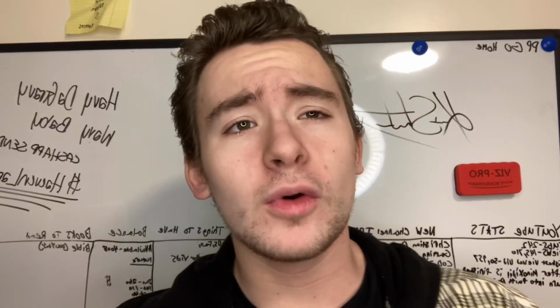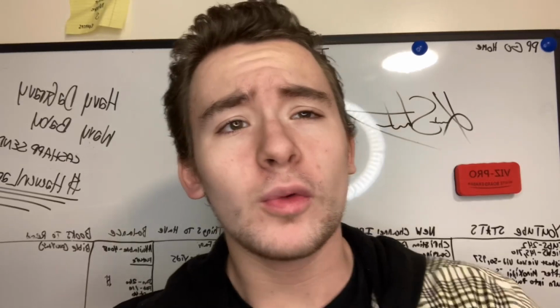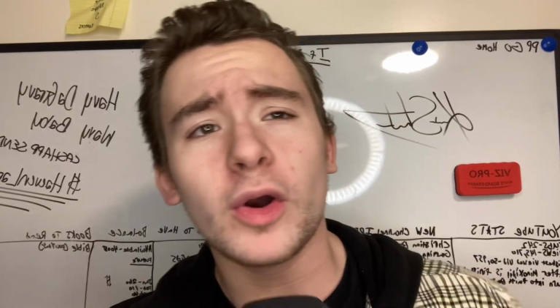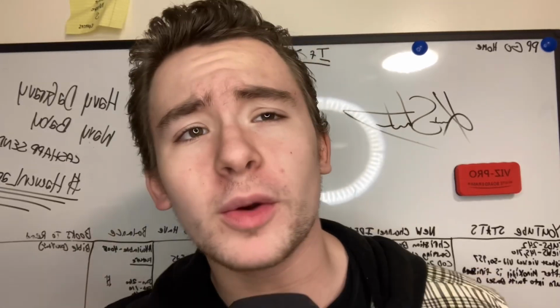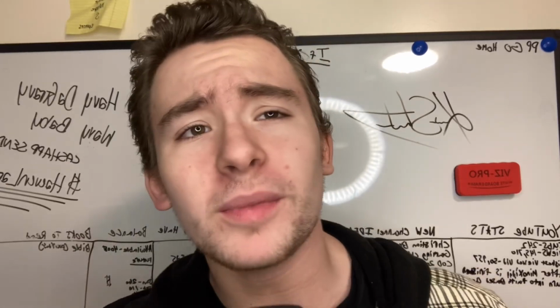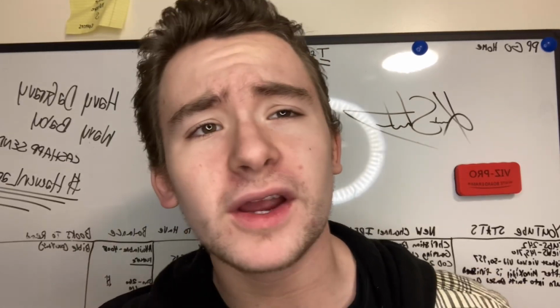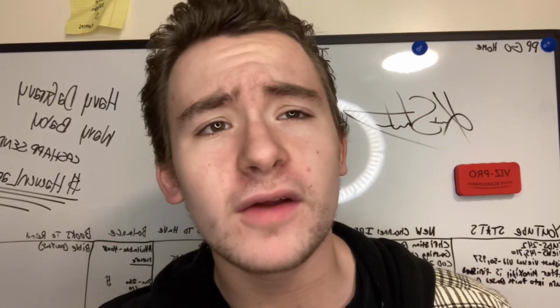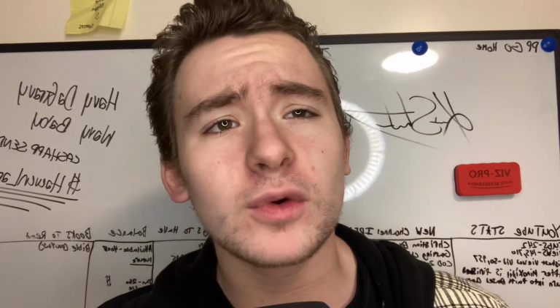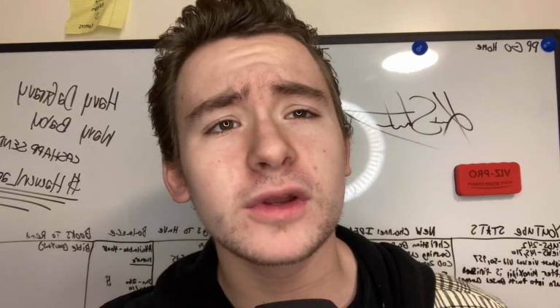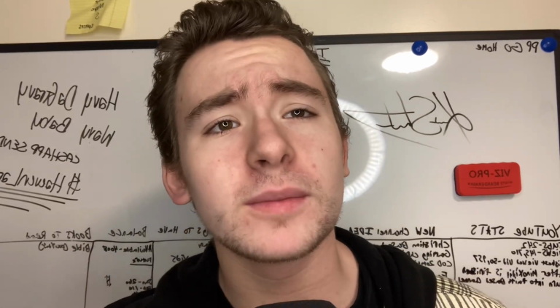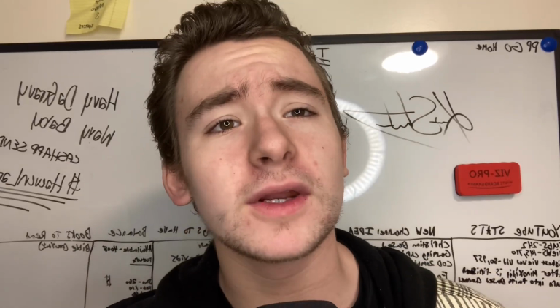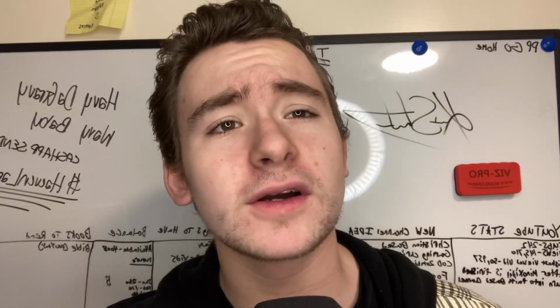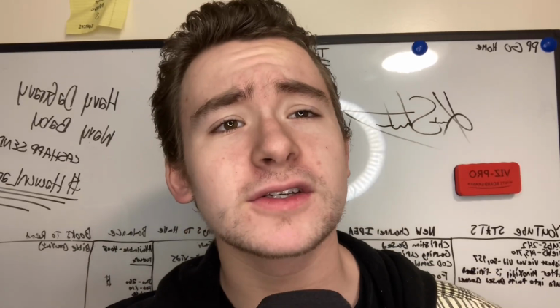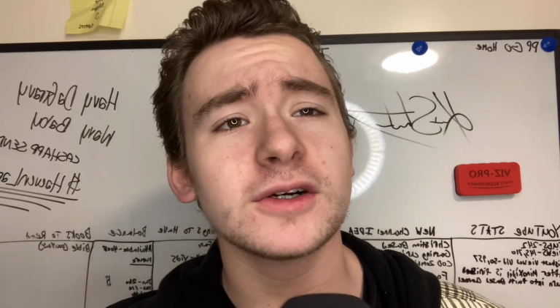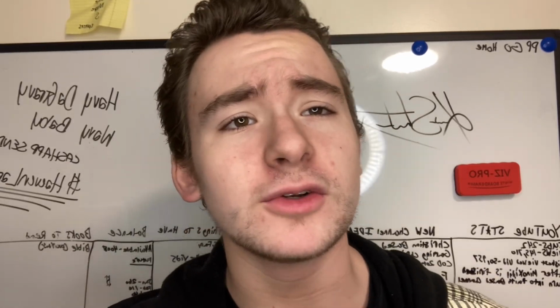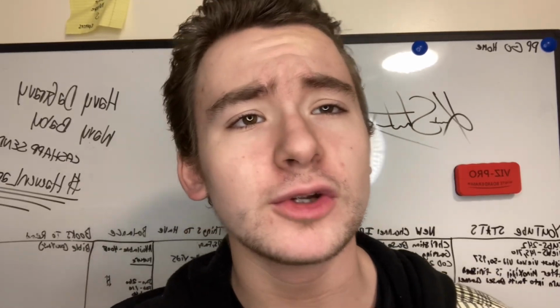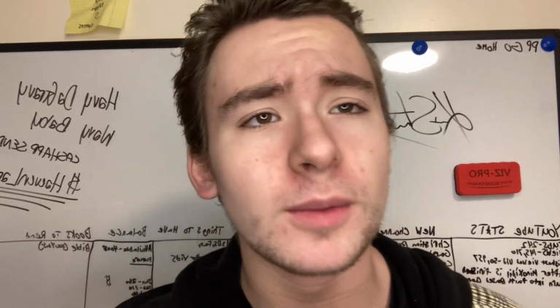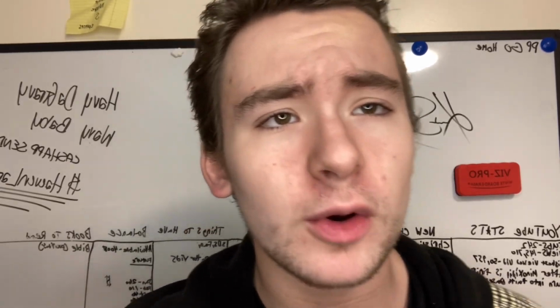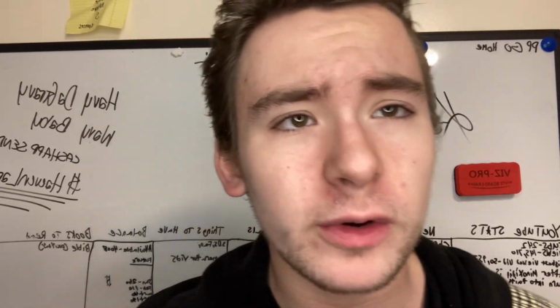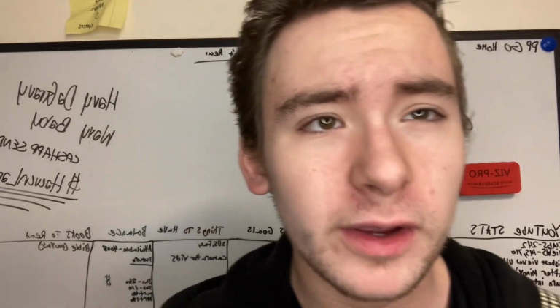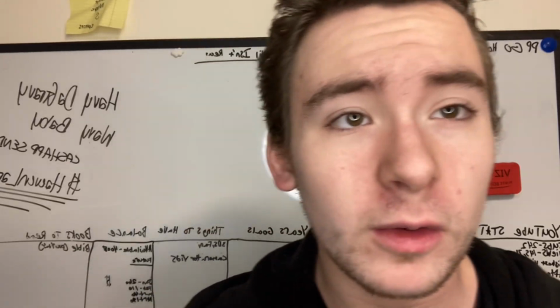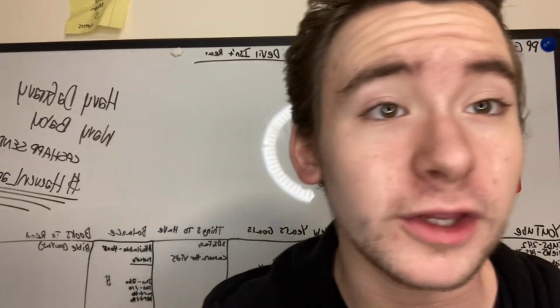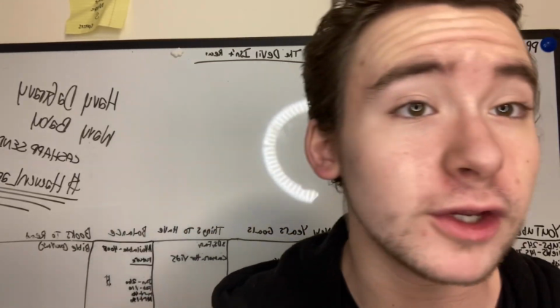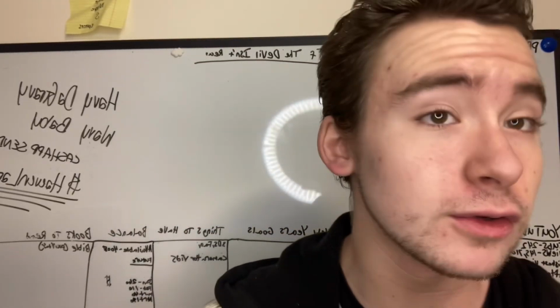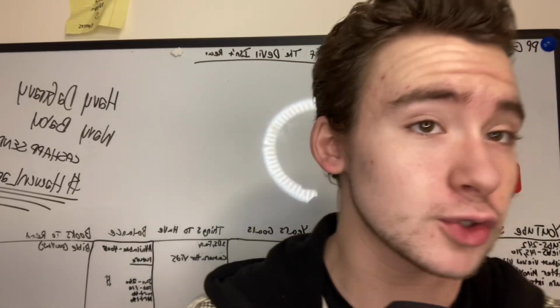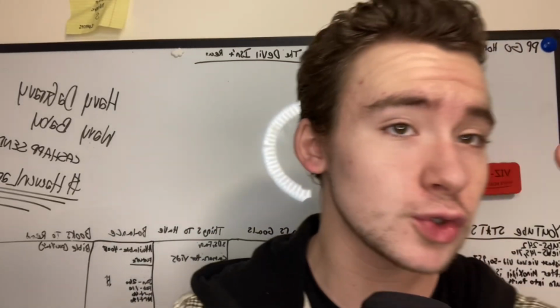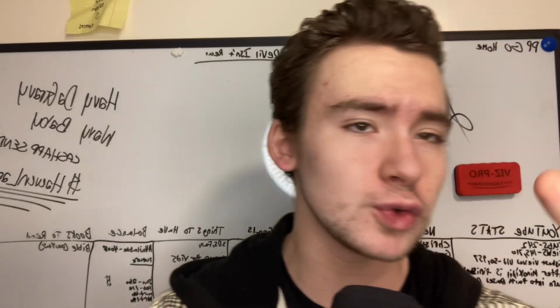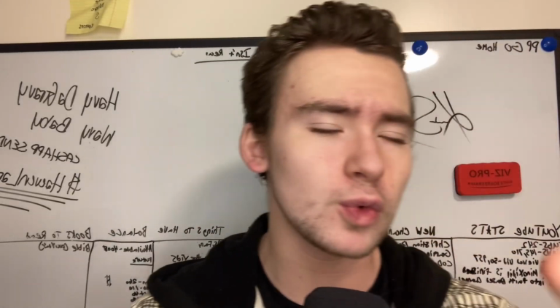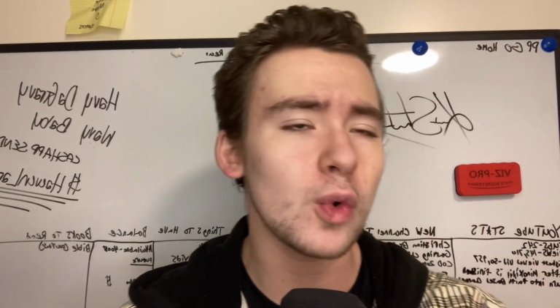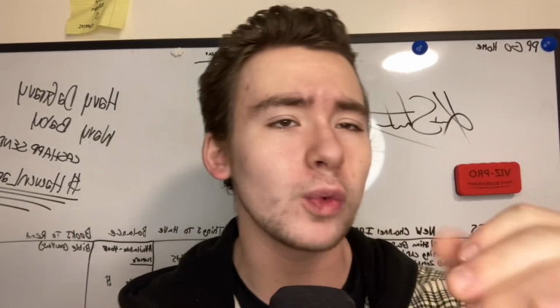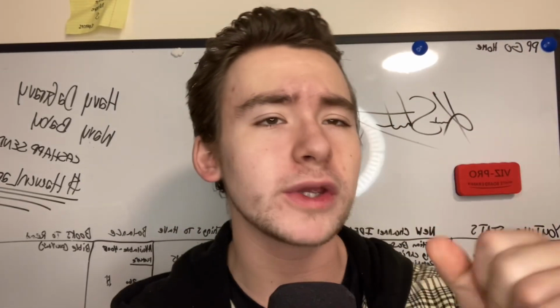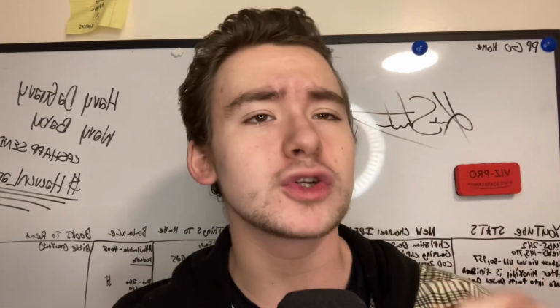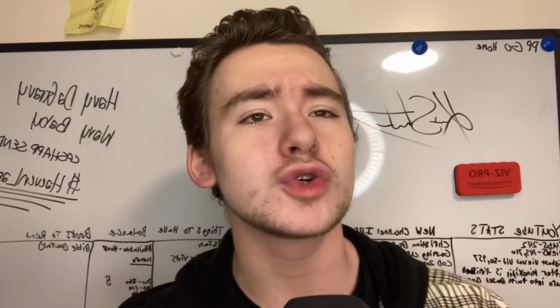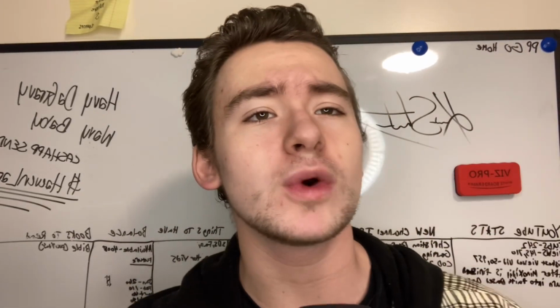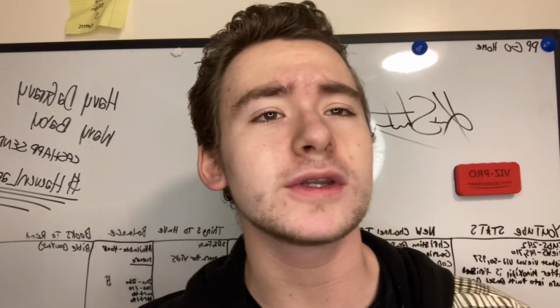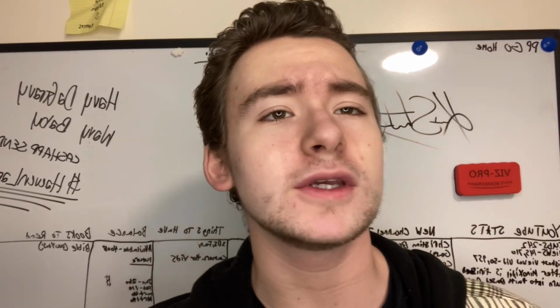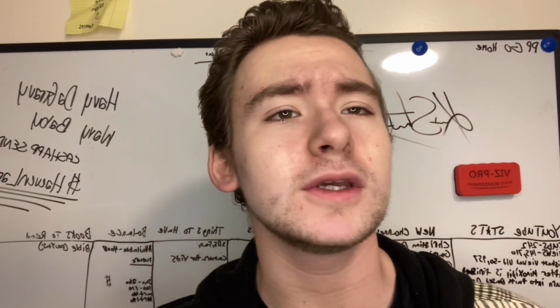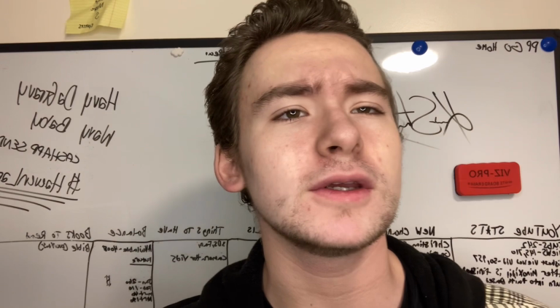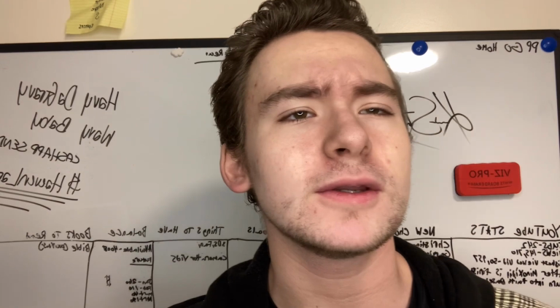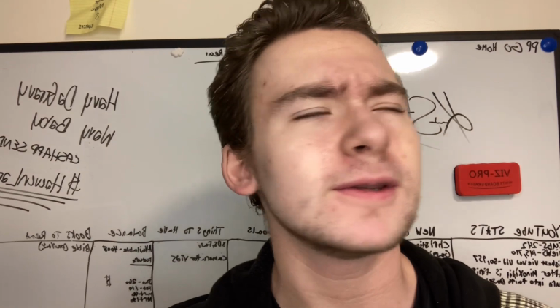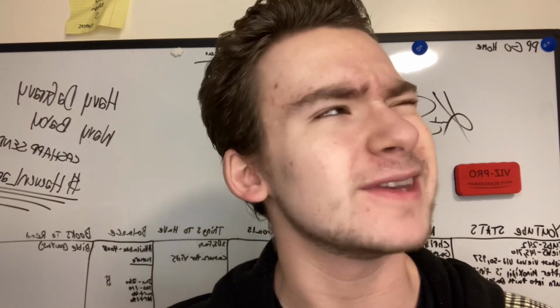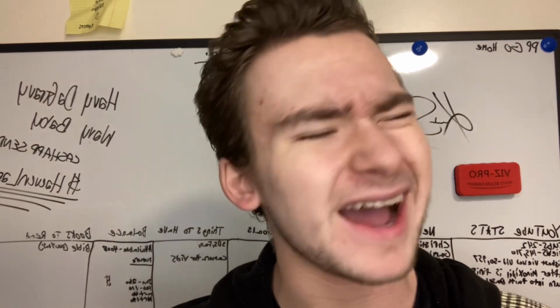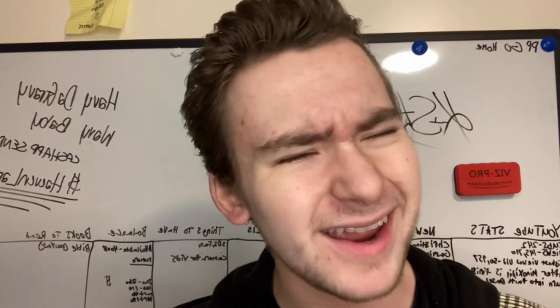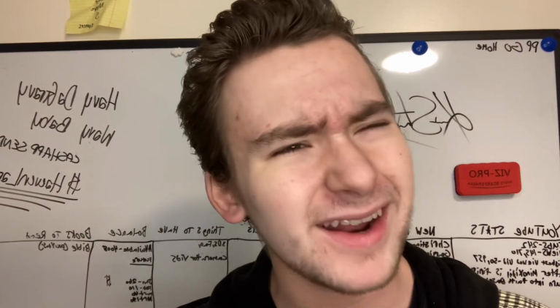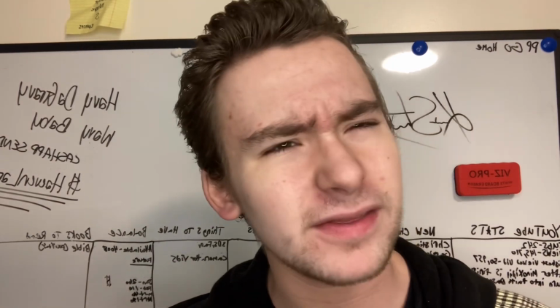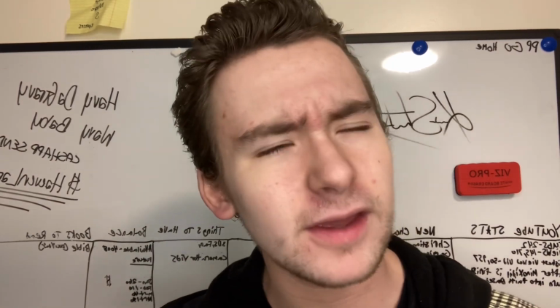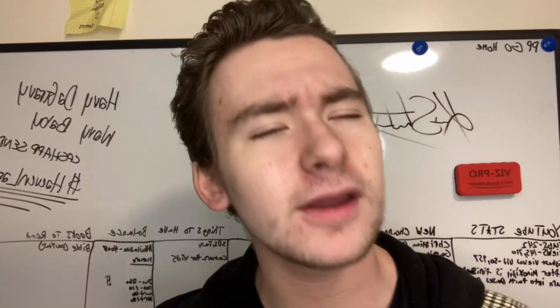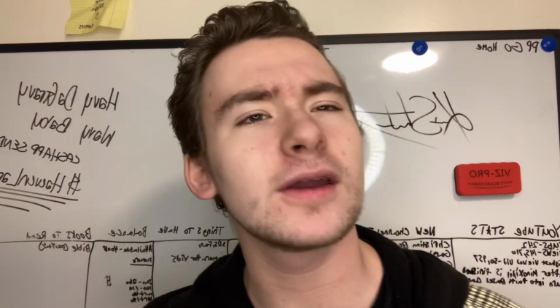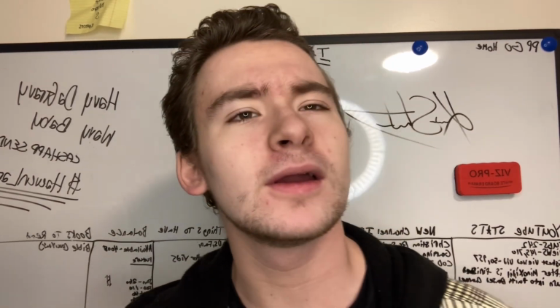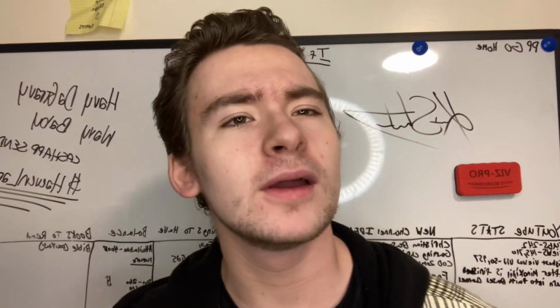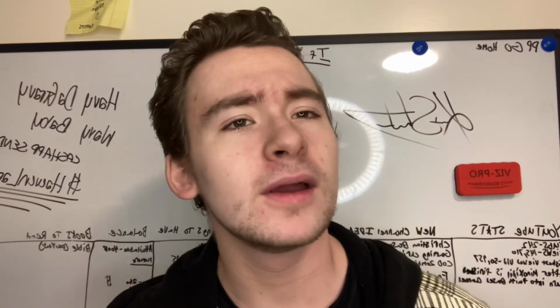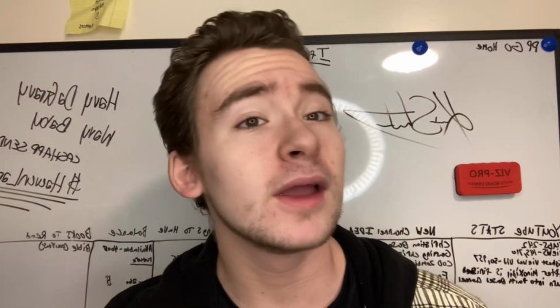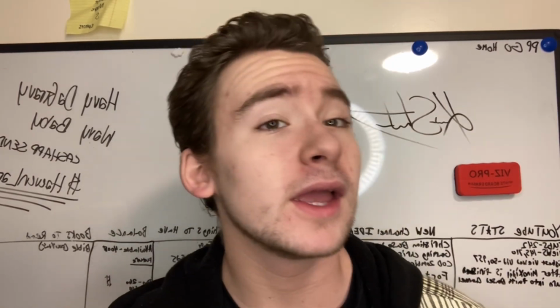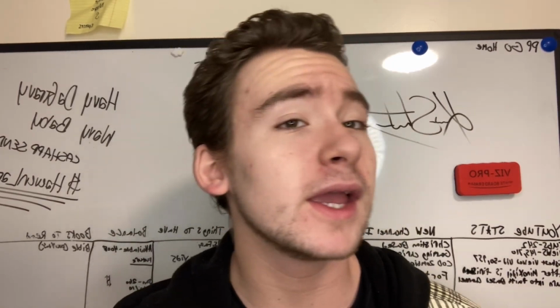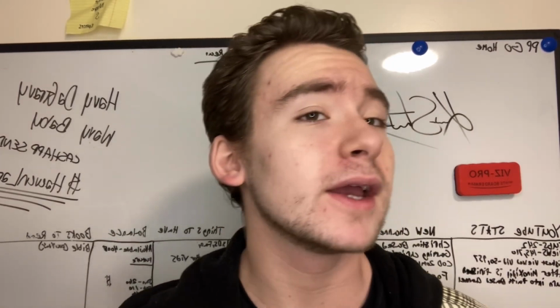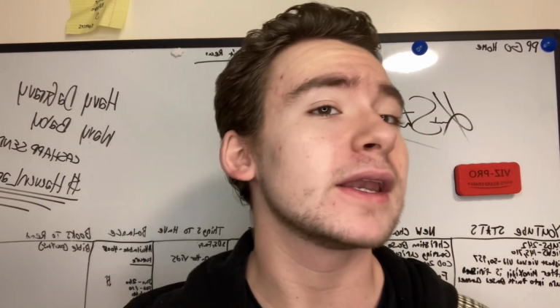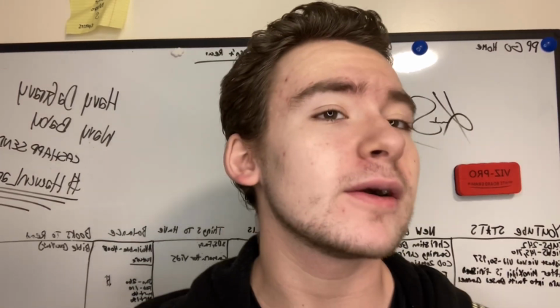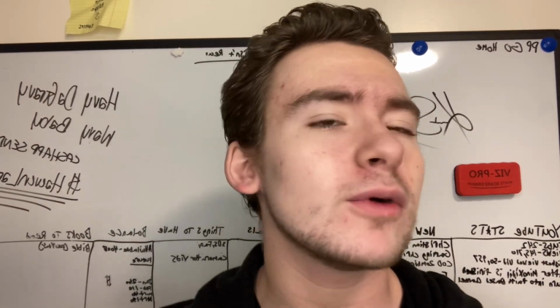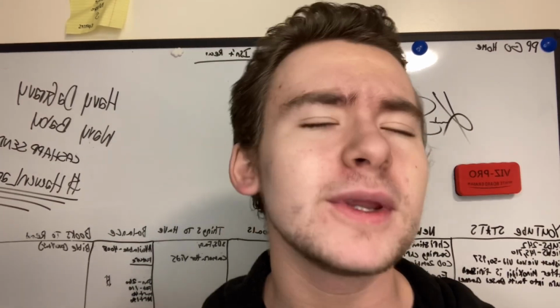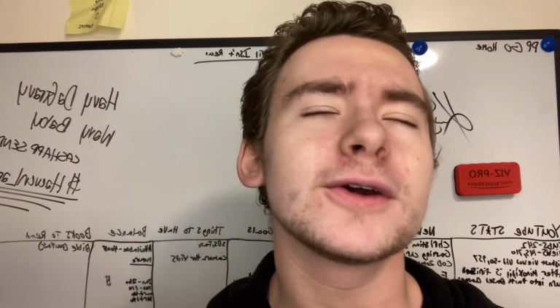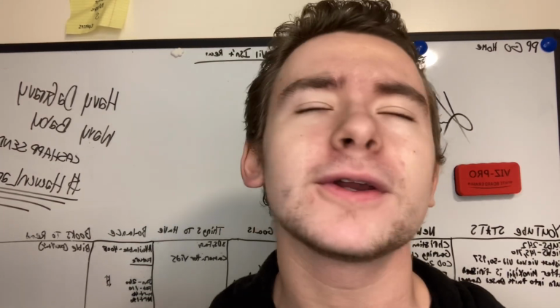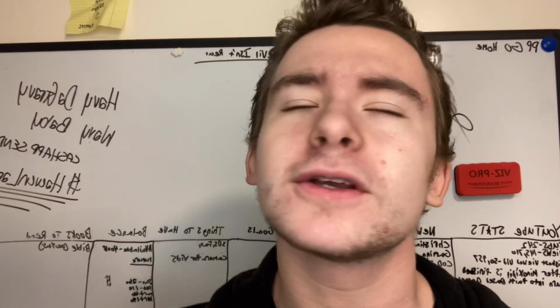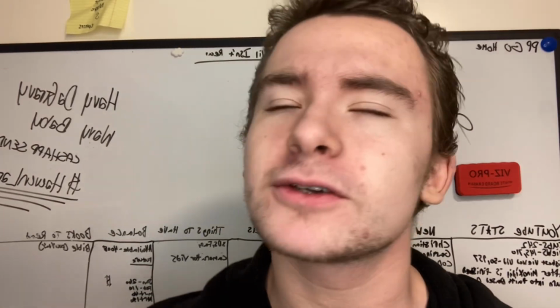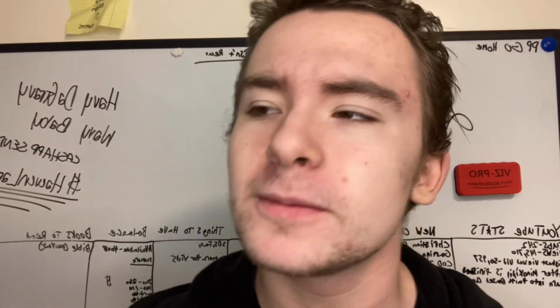Welcome back everyone to the Minoxidil and Dermarolling journey — year 2, week 29. Let me tell you guys something.